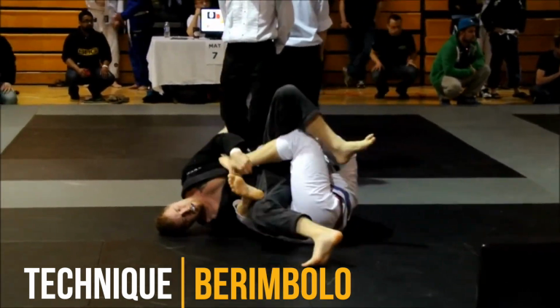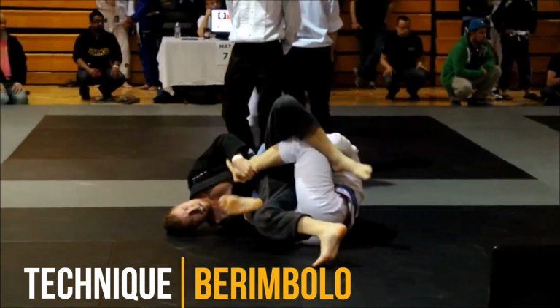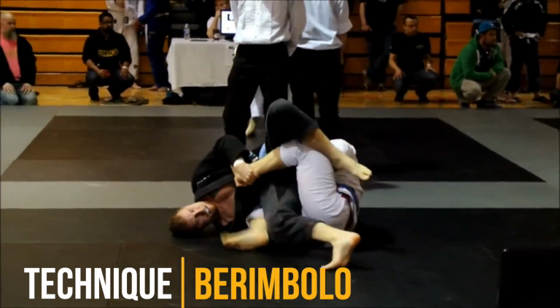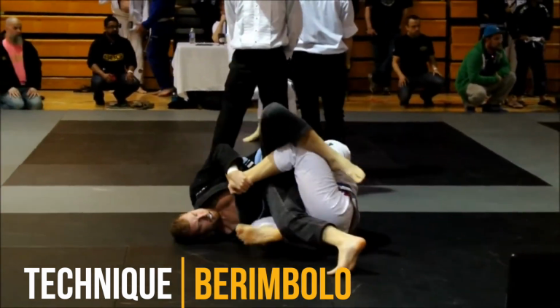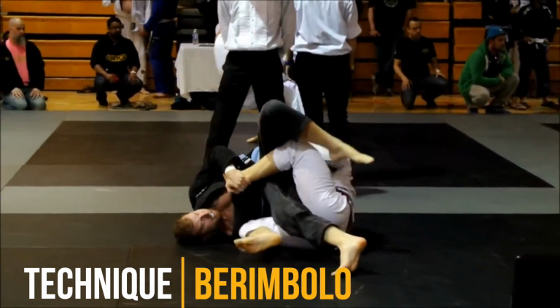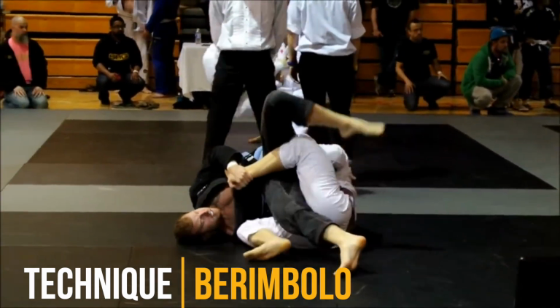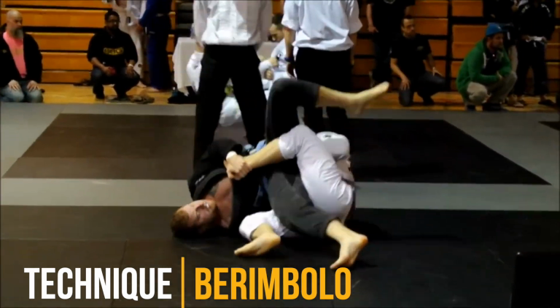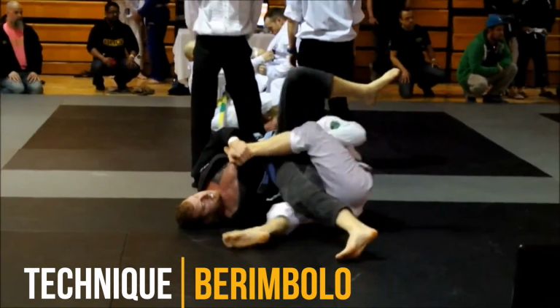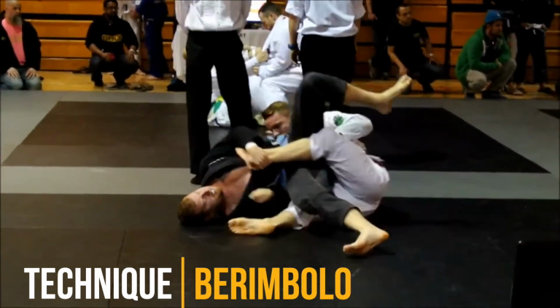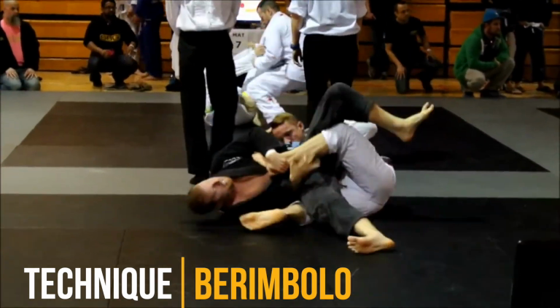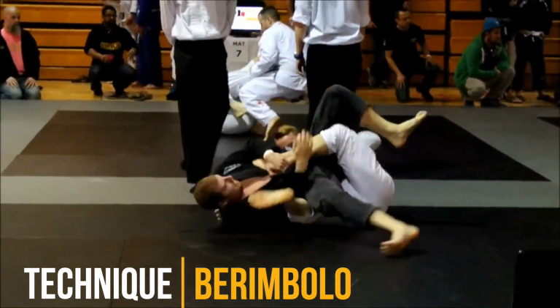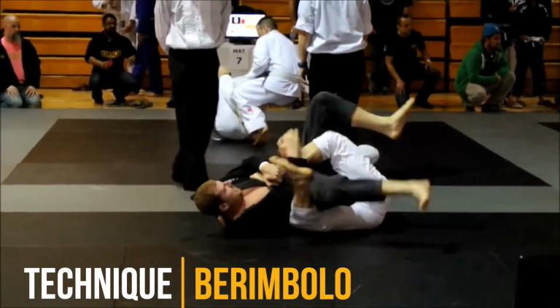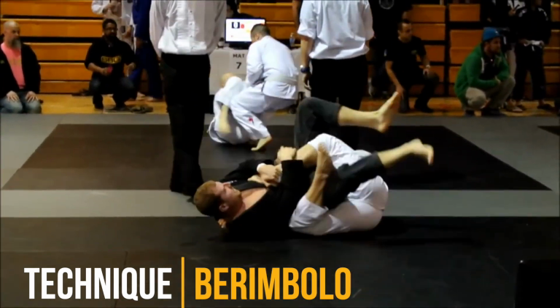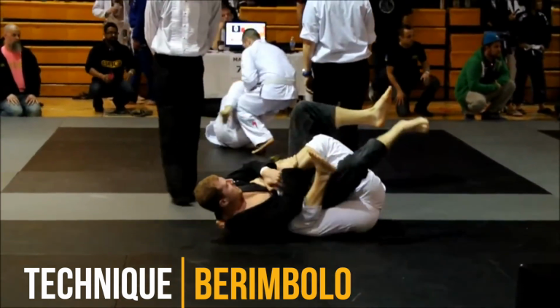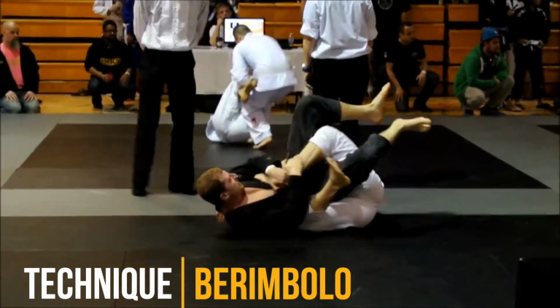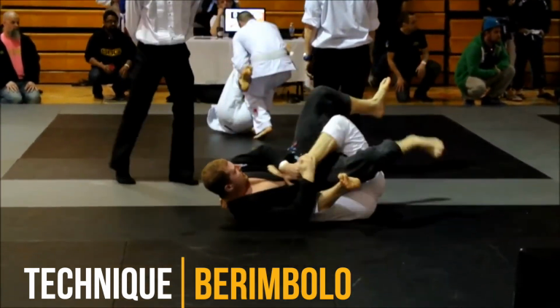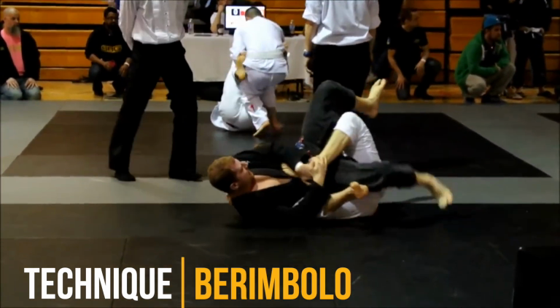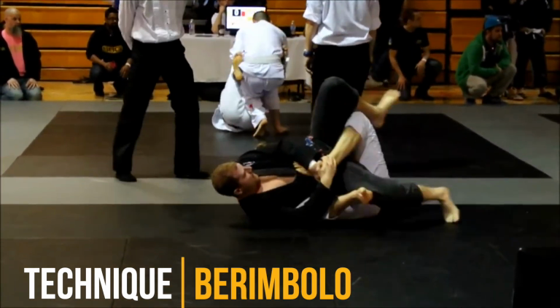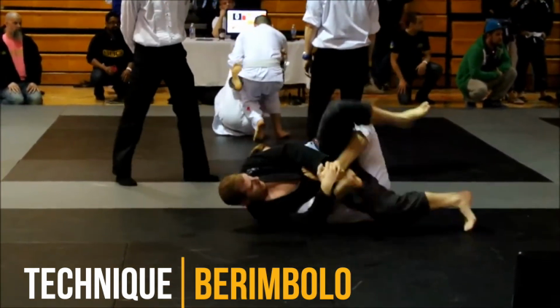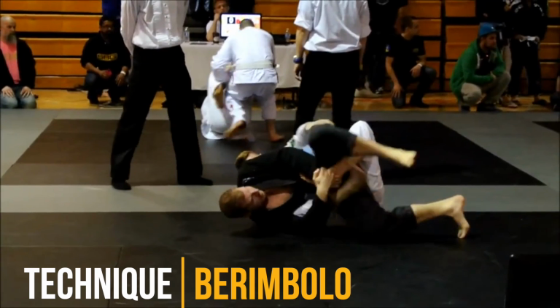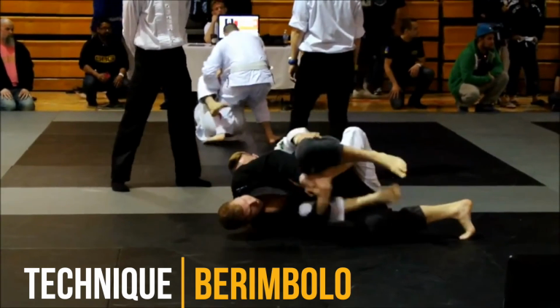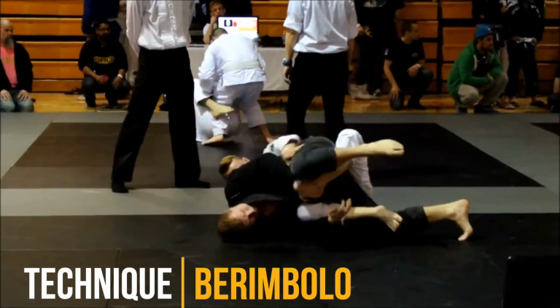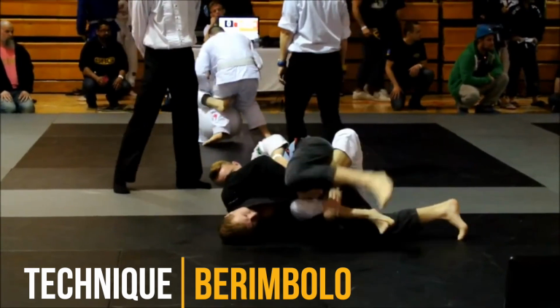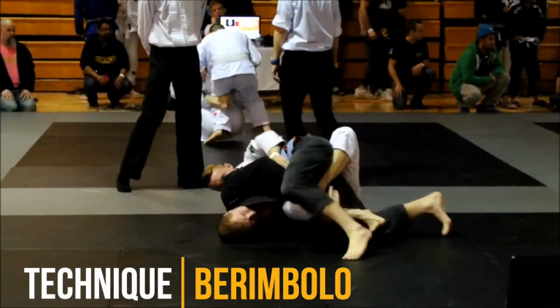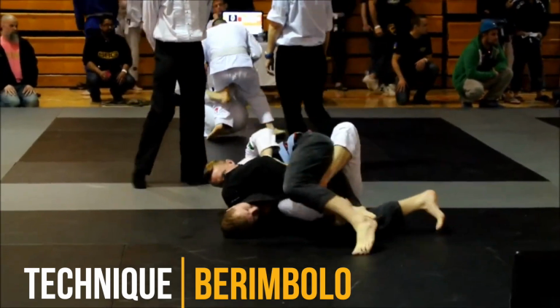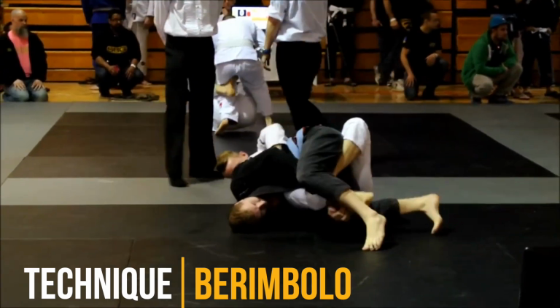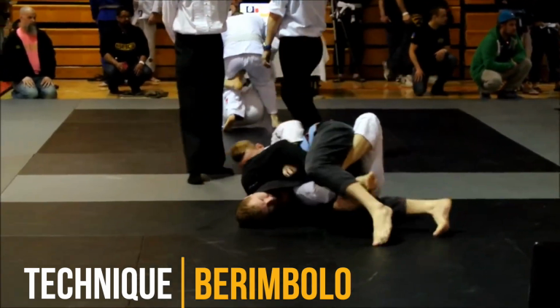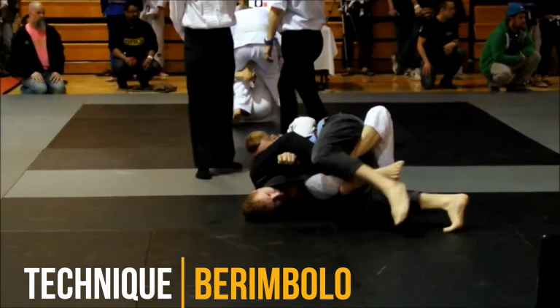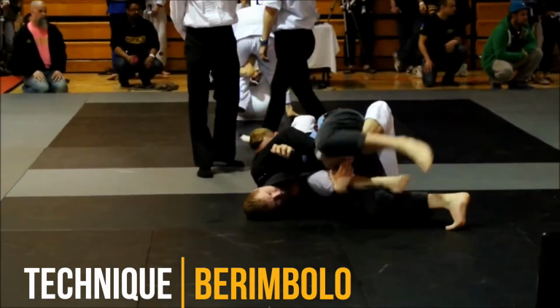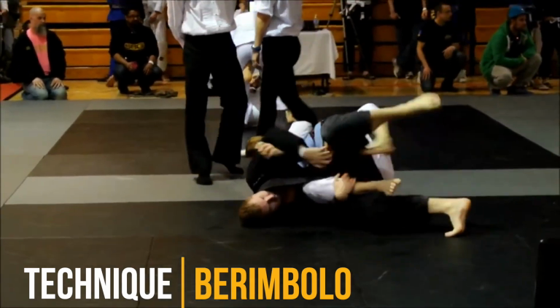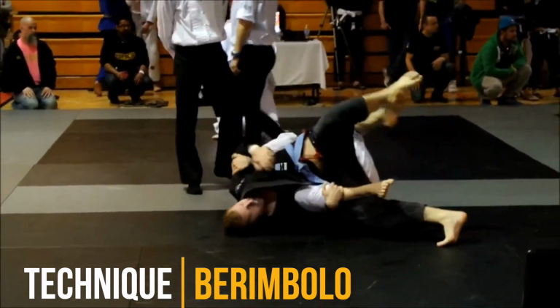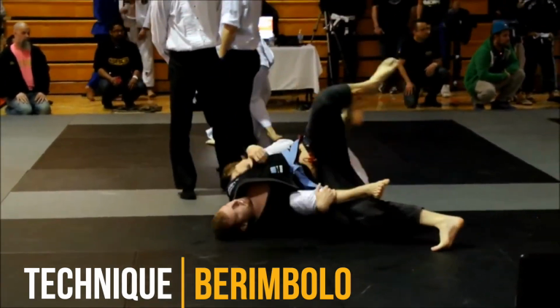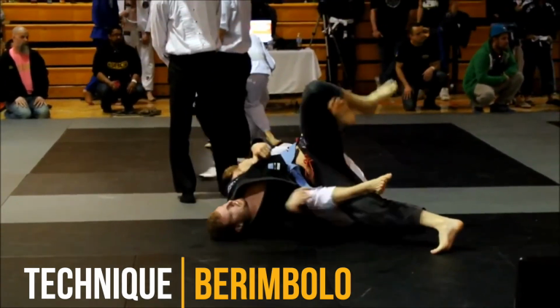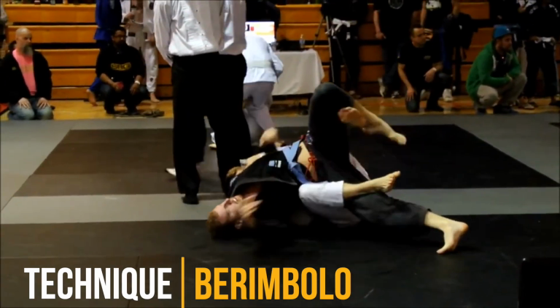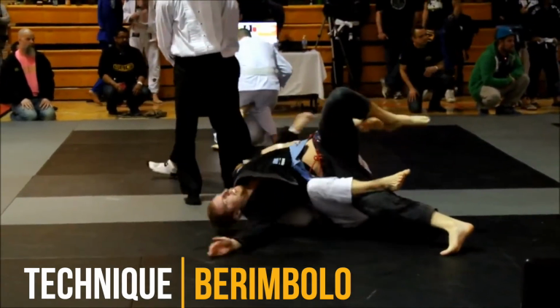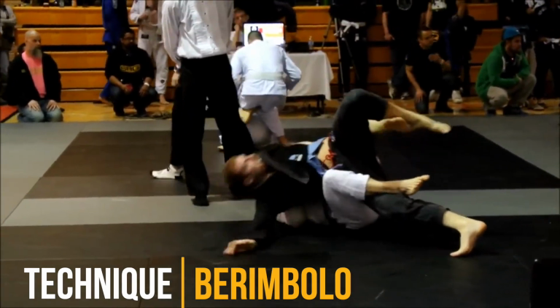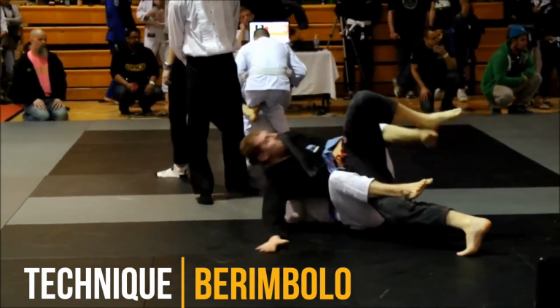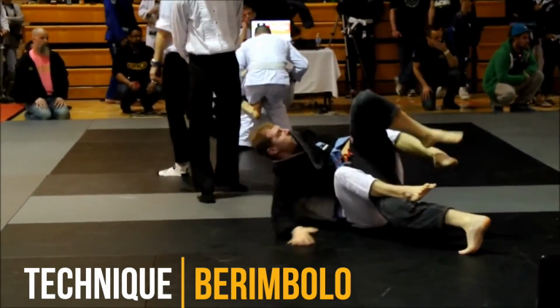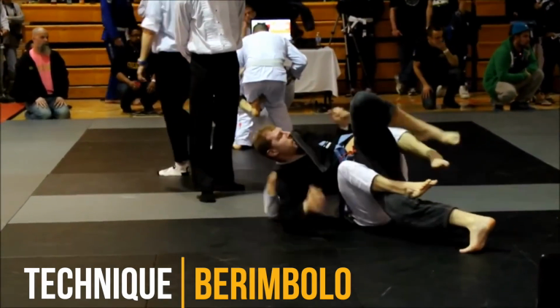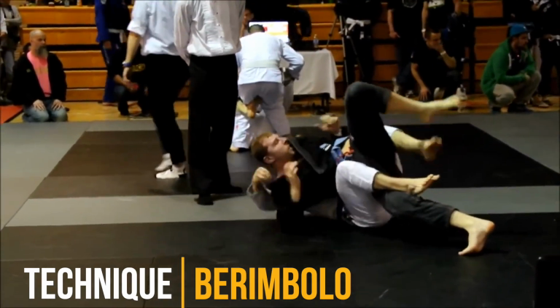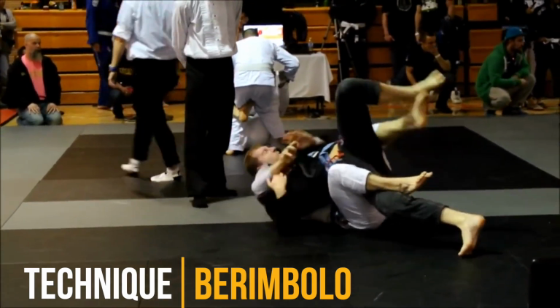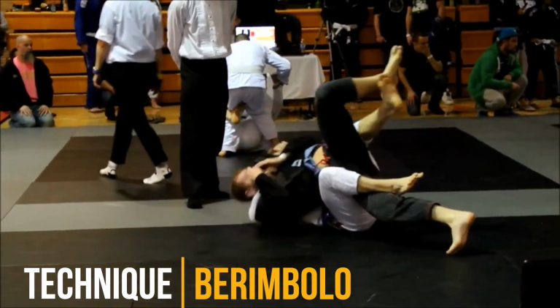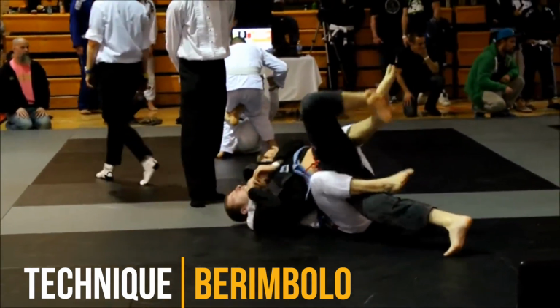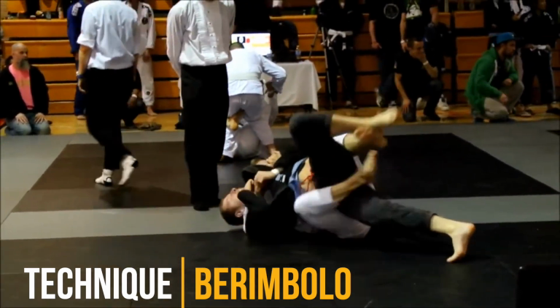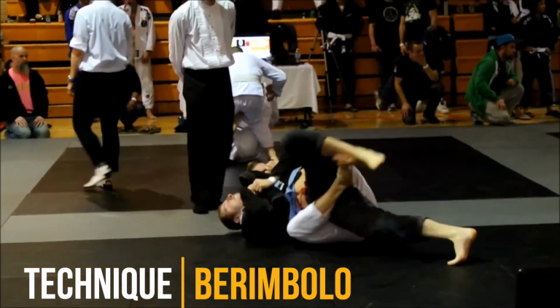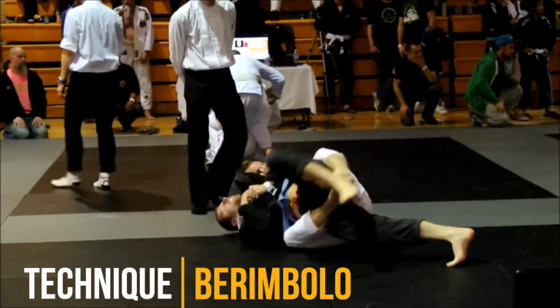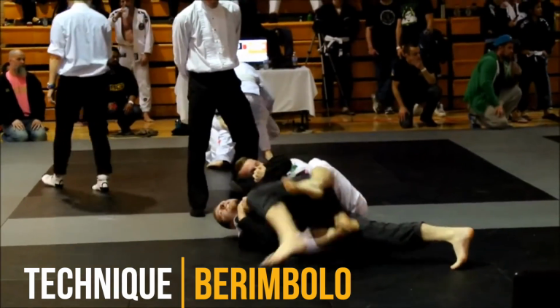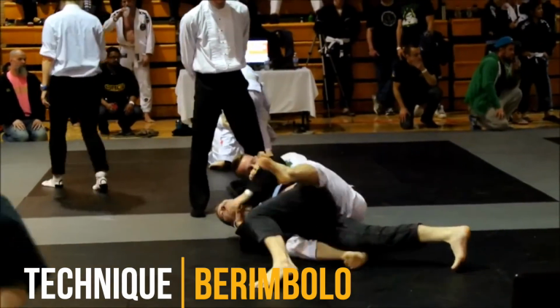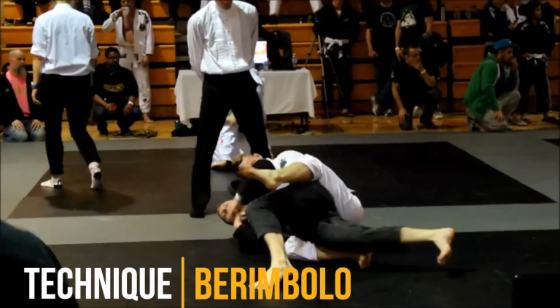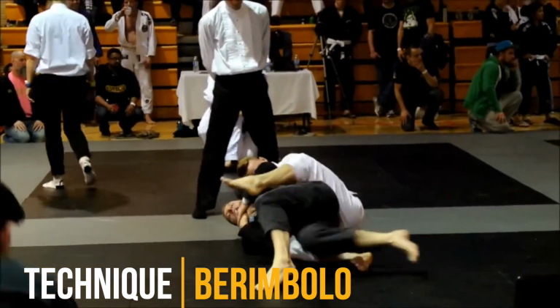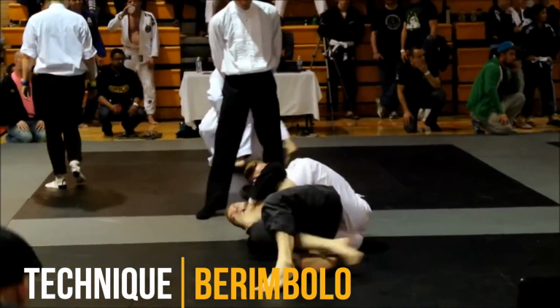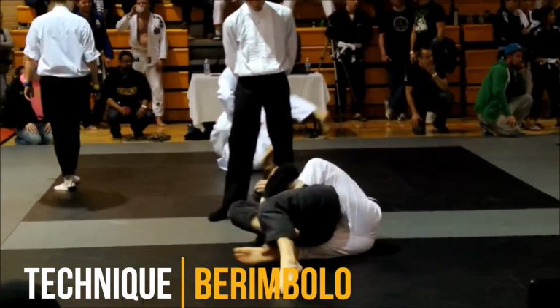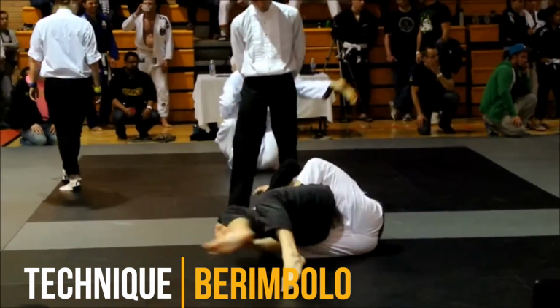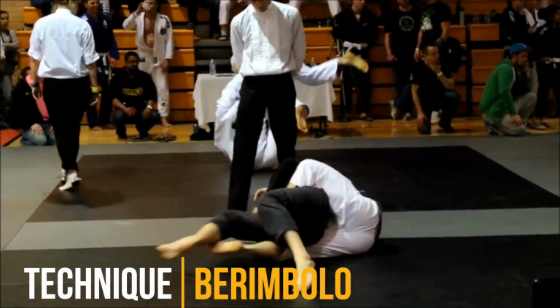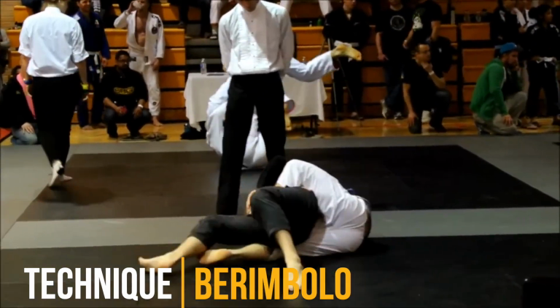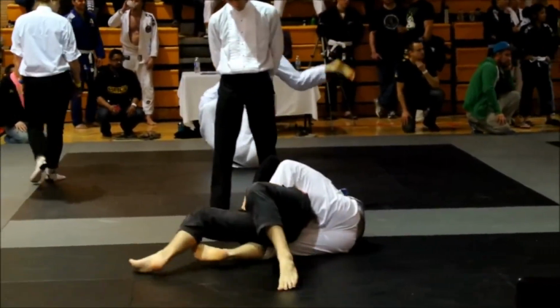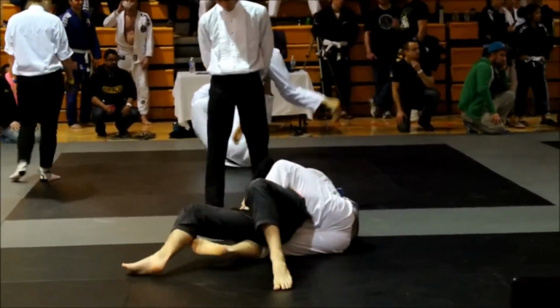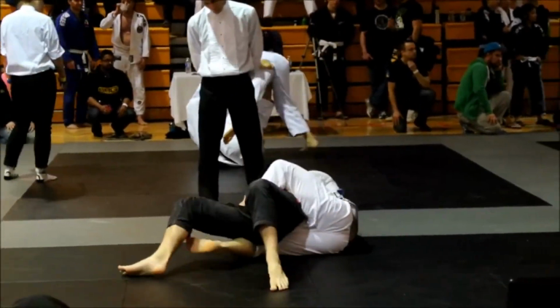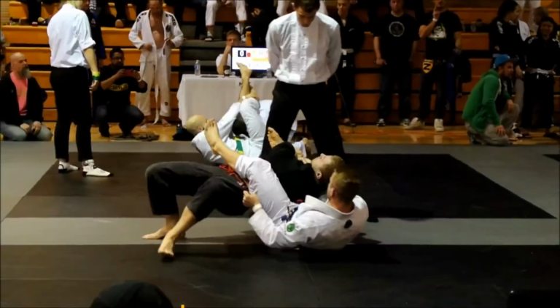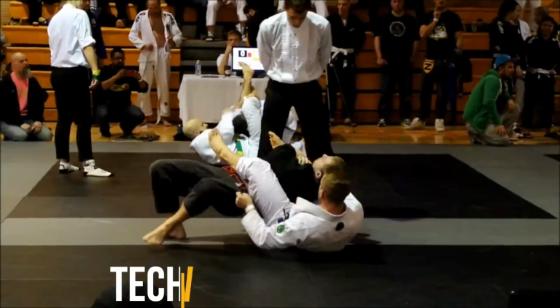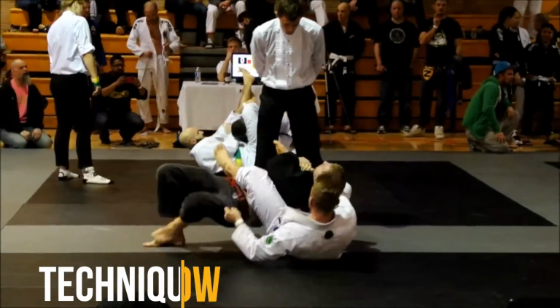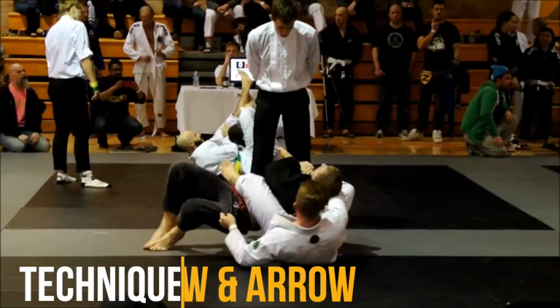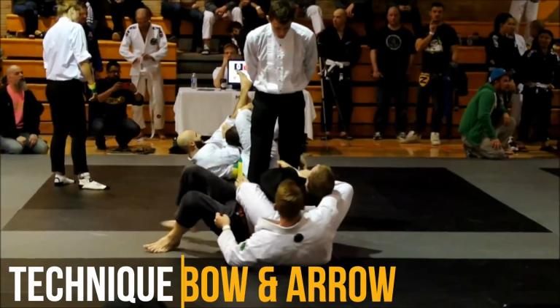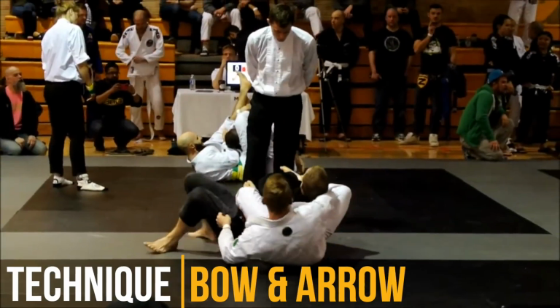I had exactly three years of training at this point. It's funny — the date of the tournament fell exactly on my anniversary of when I started training.